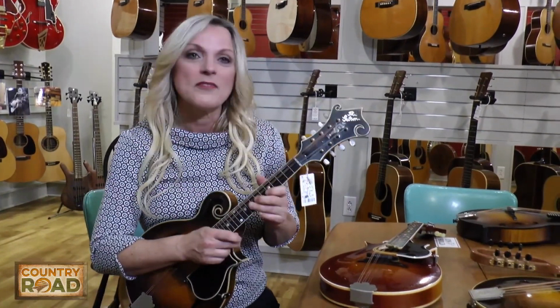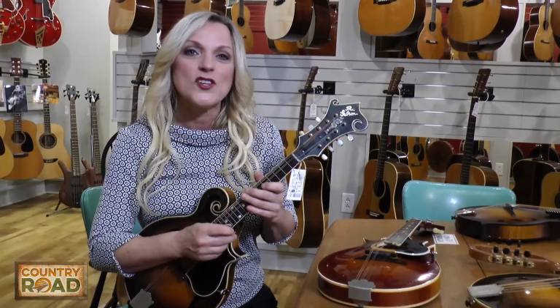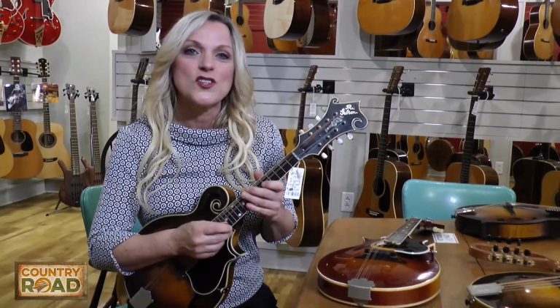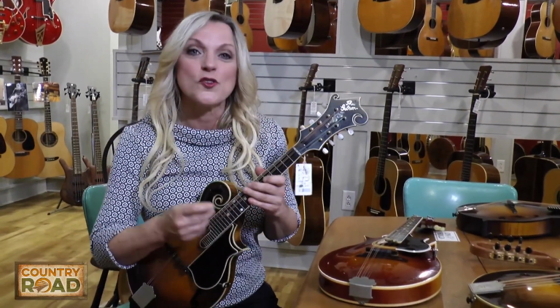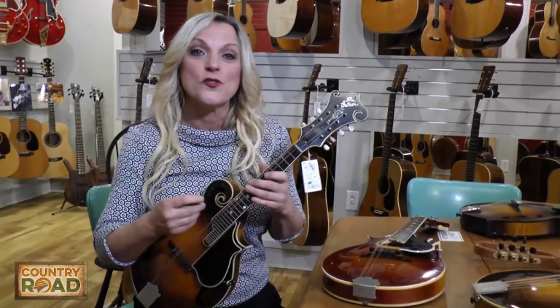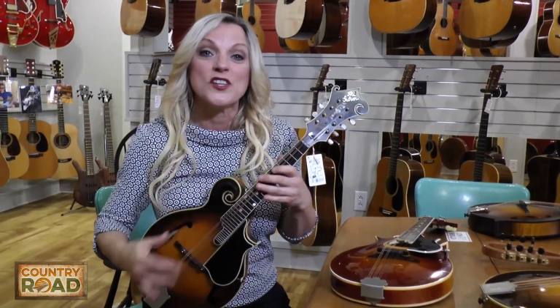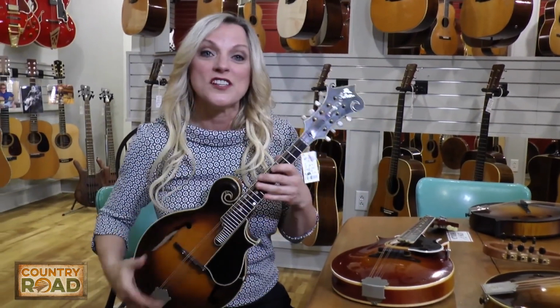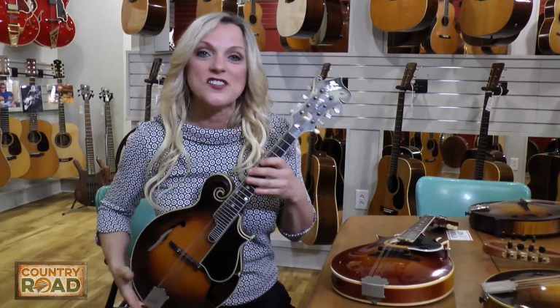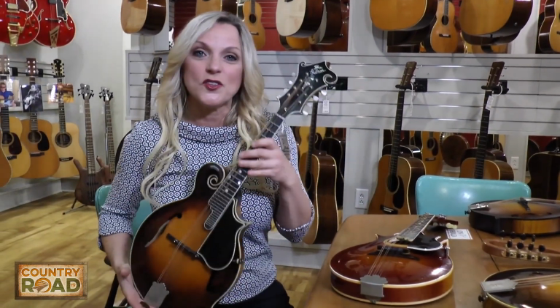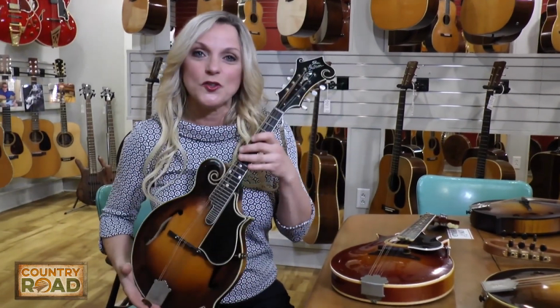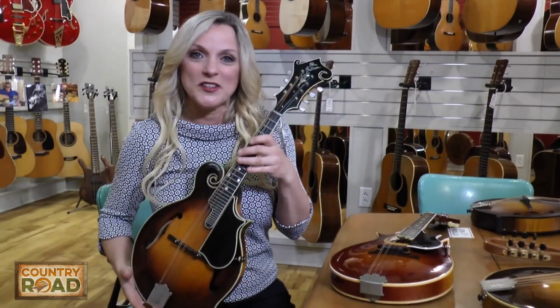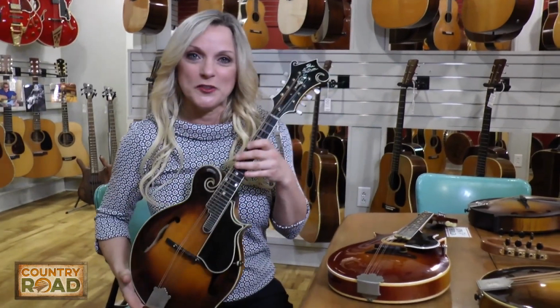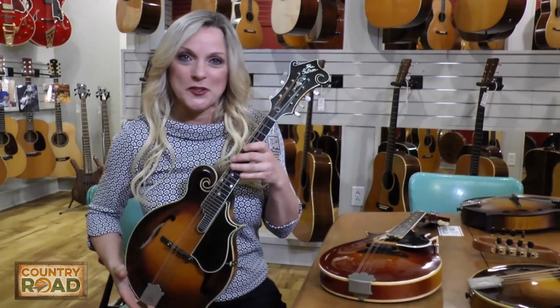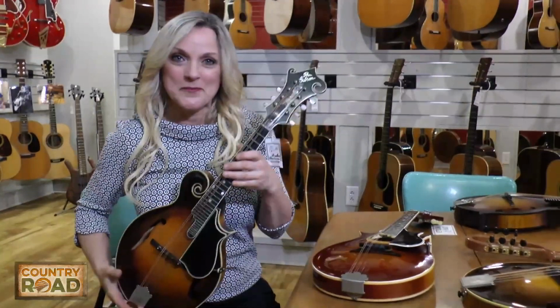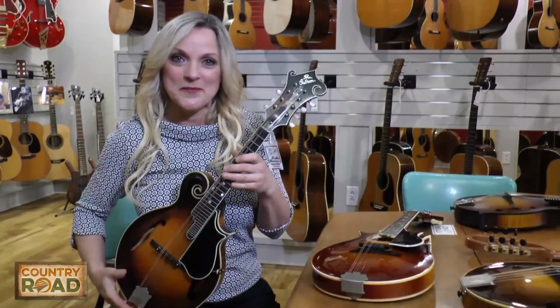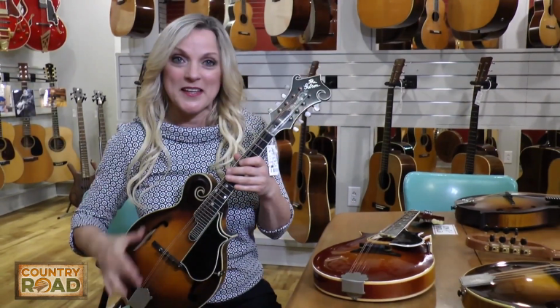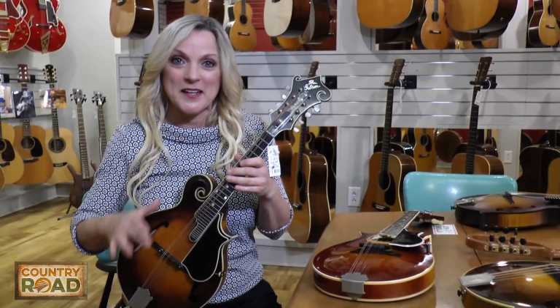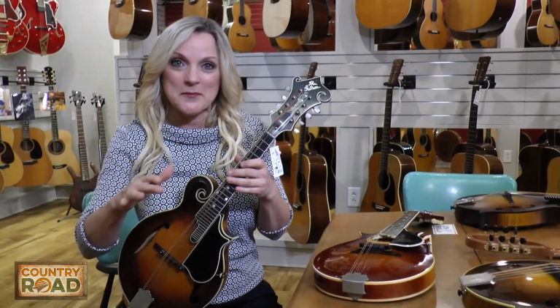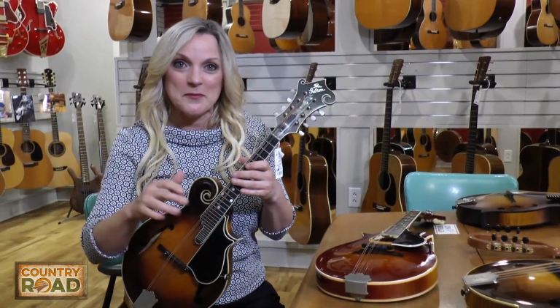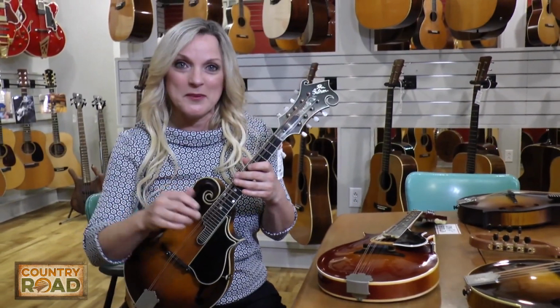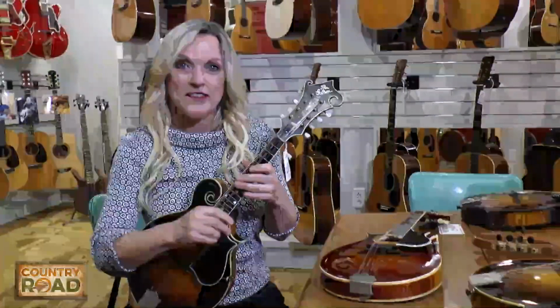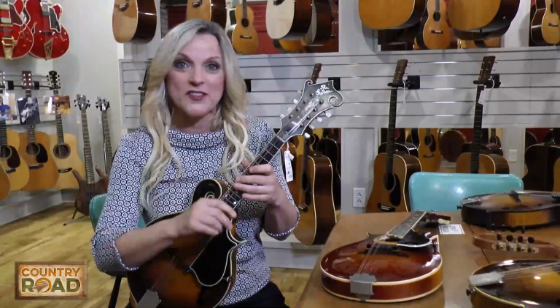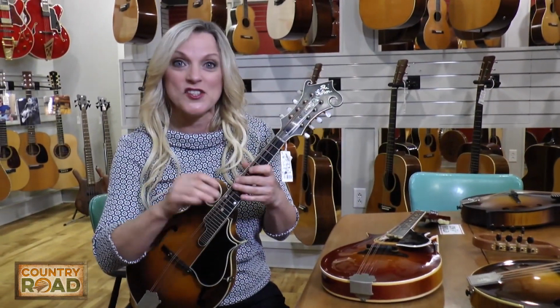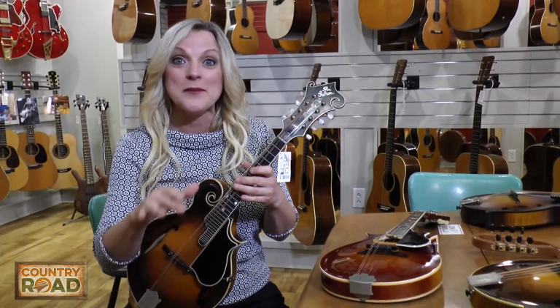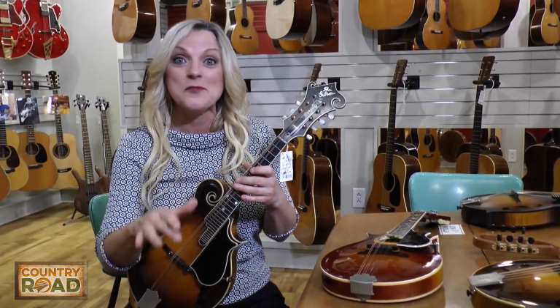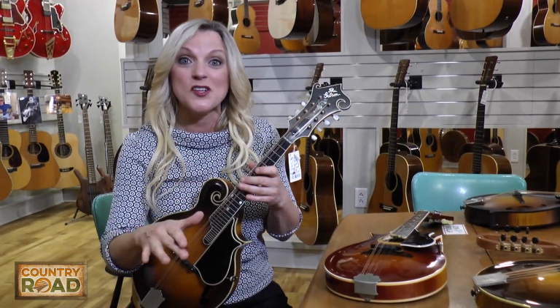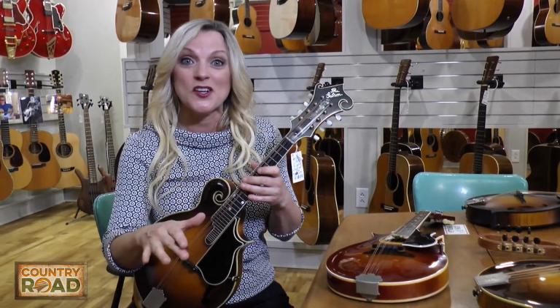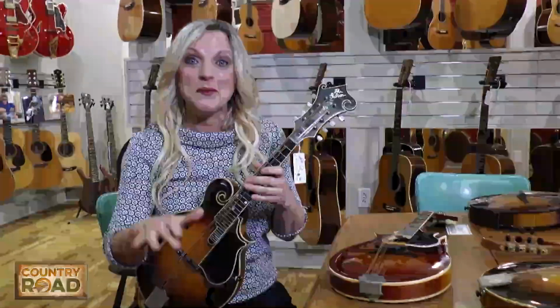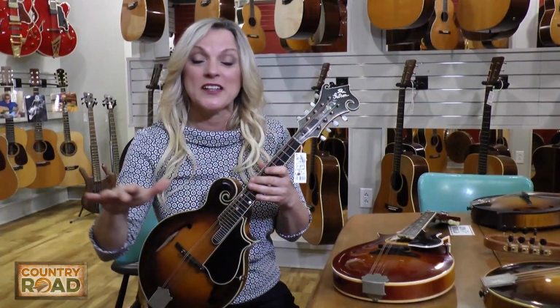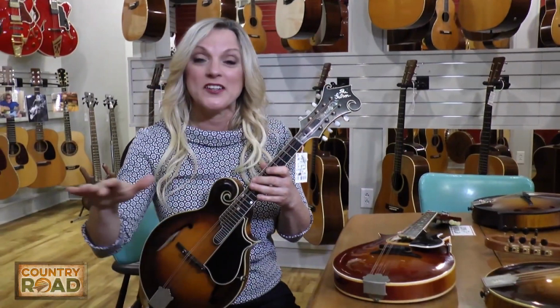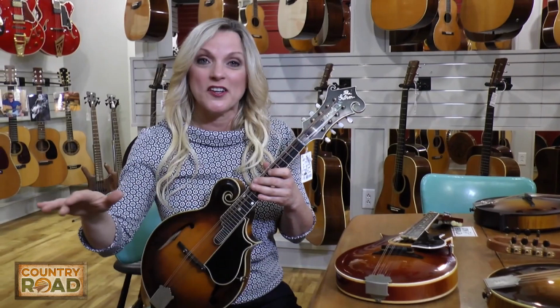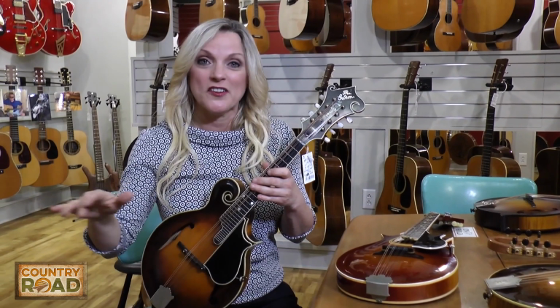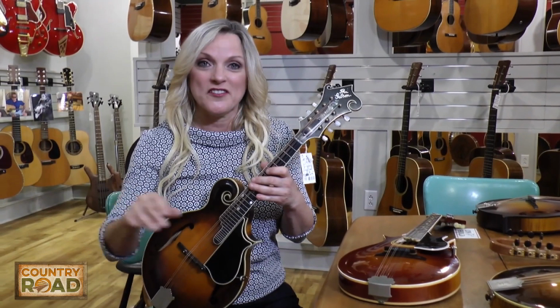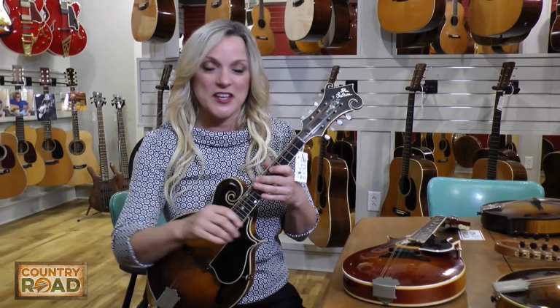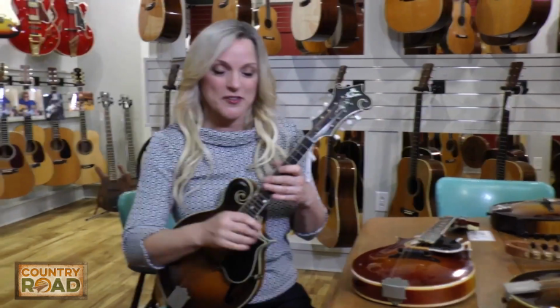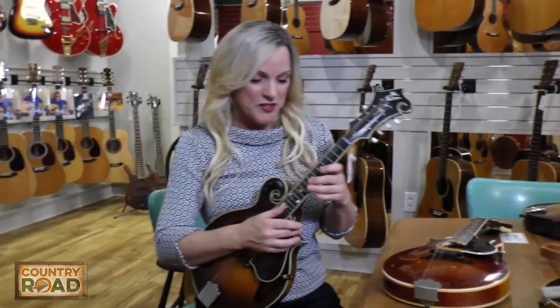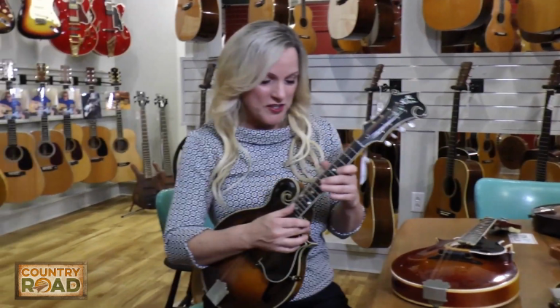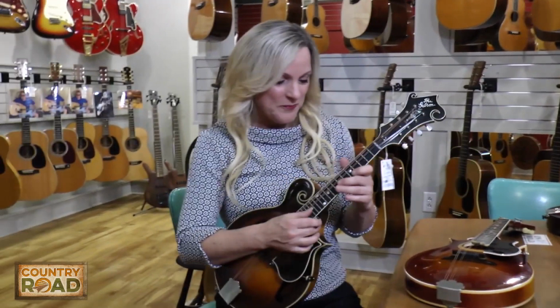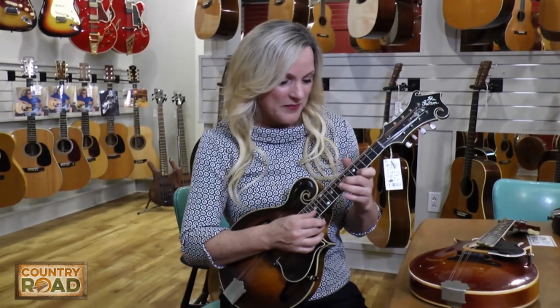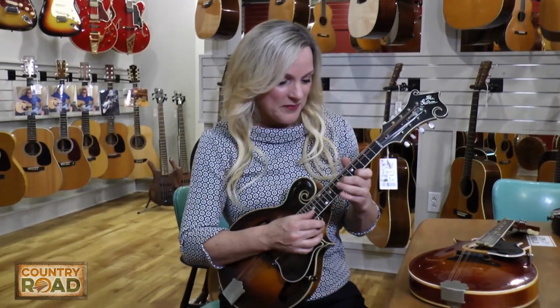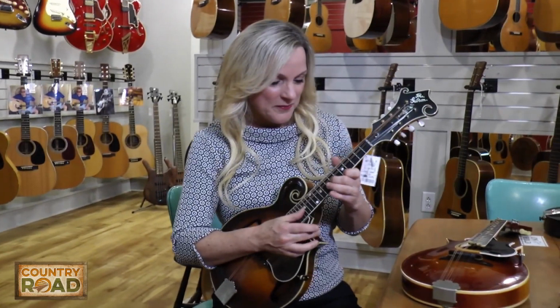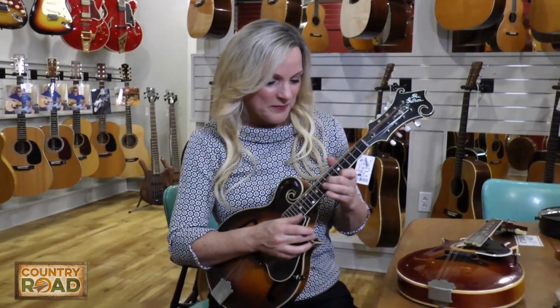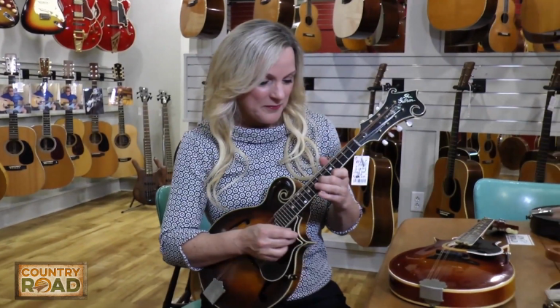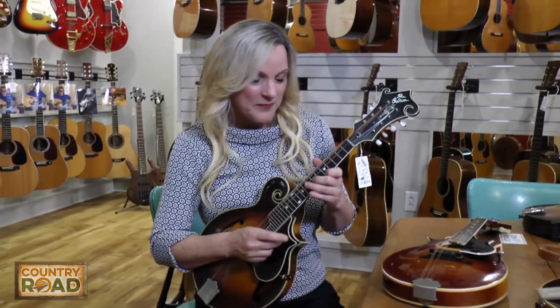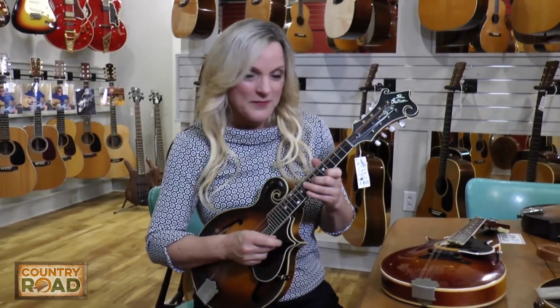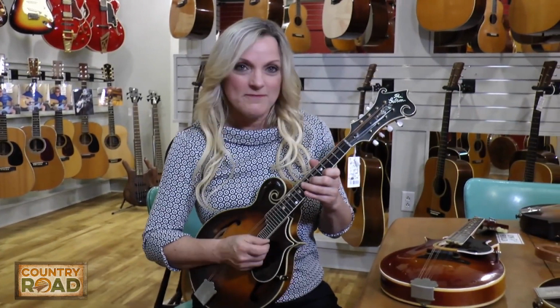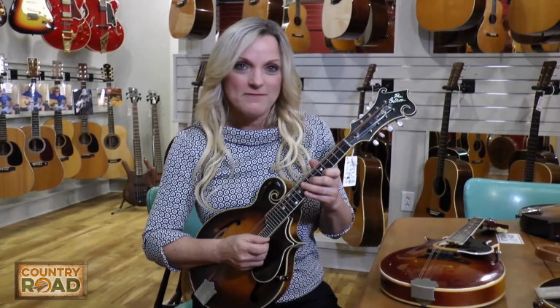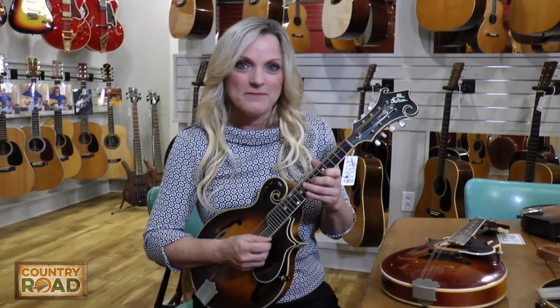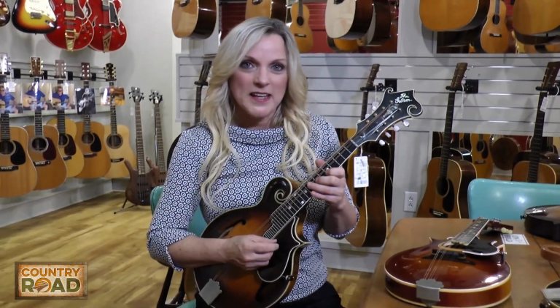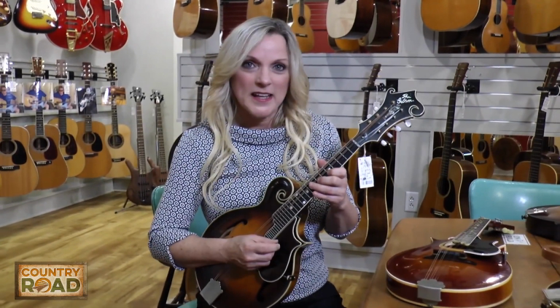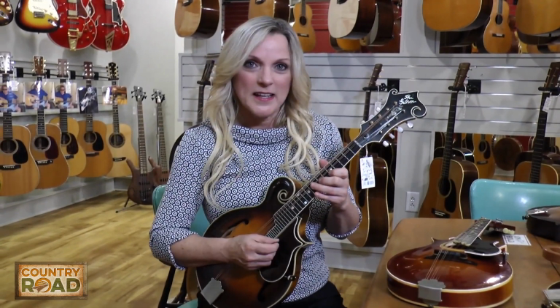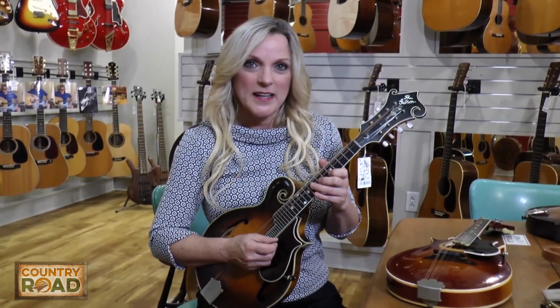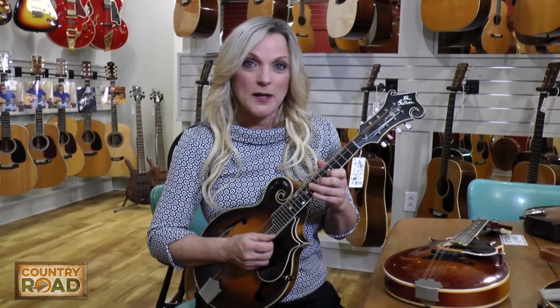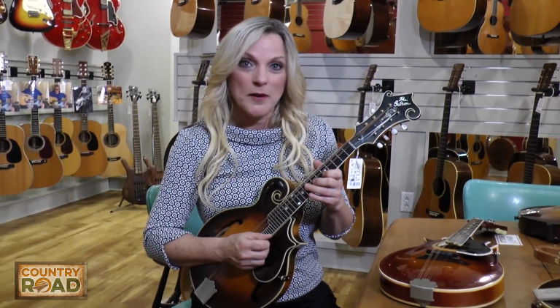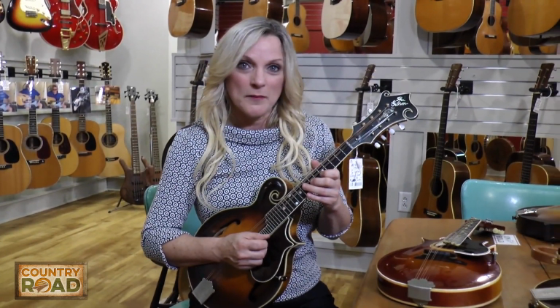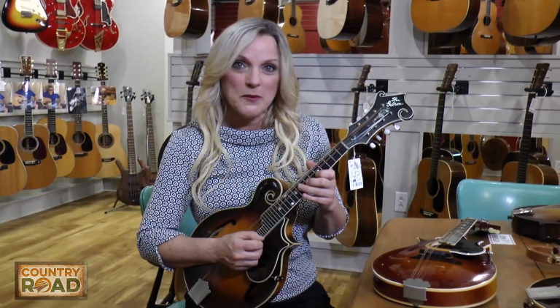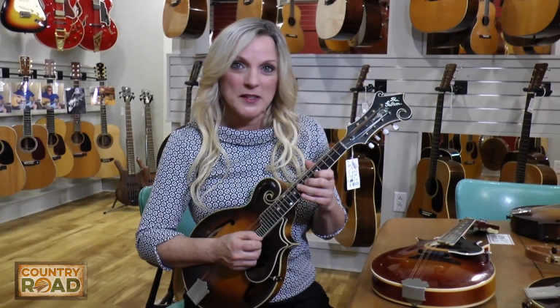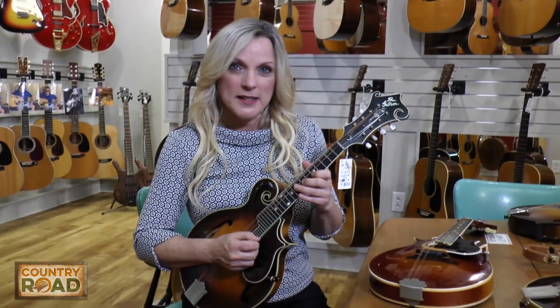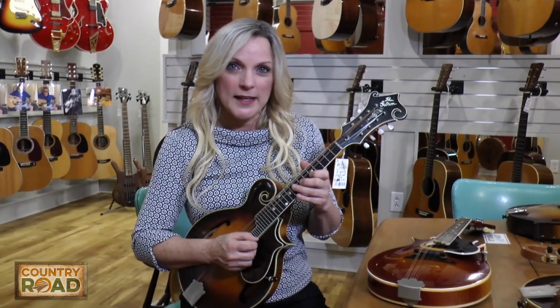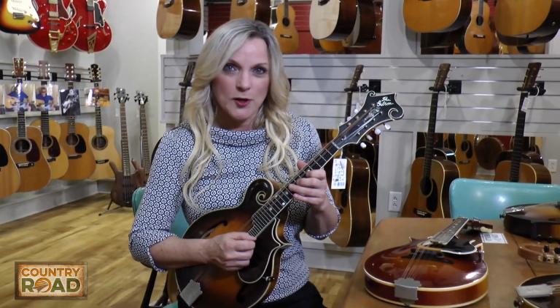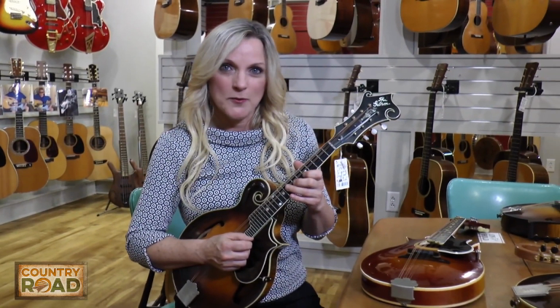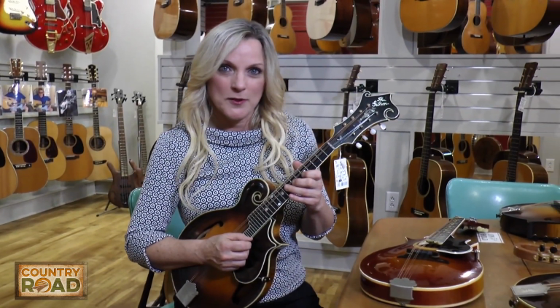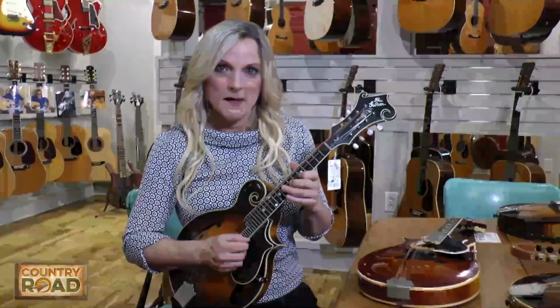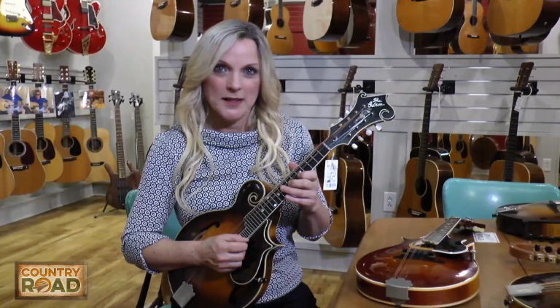So this is the Lloyd Loar, and I'm gonna play the same song I played on all of the others. I'll probably want to take it home with me.